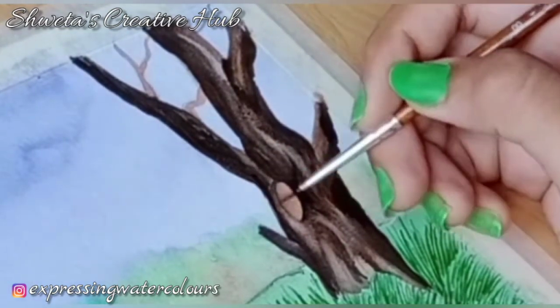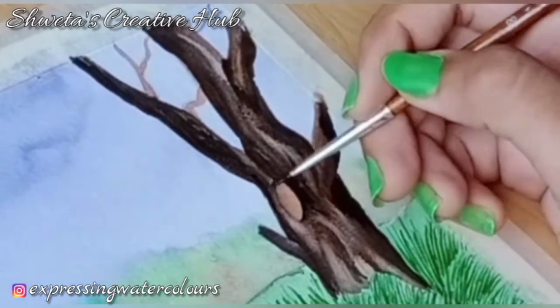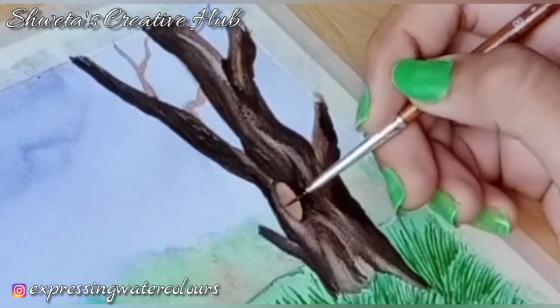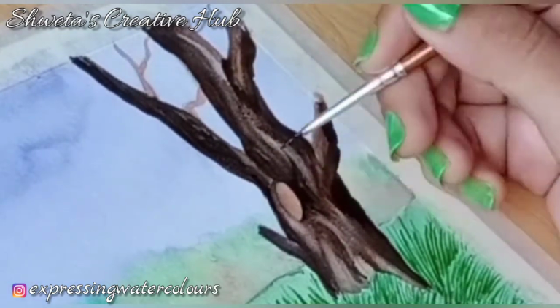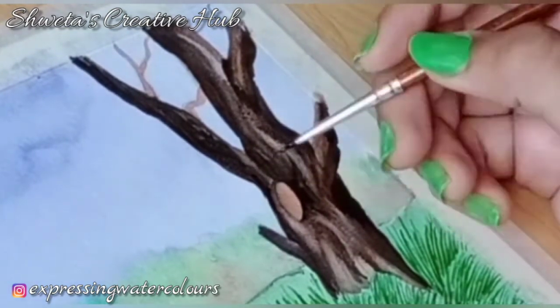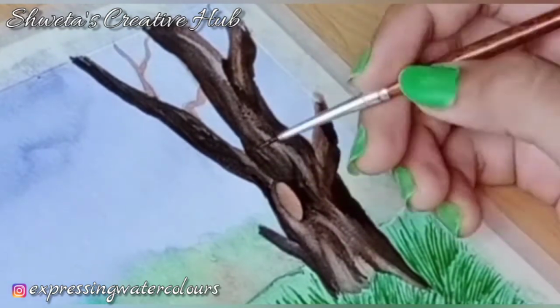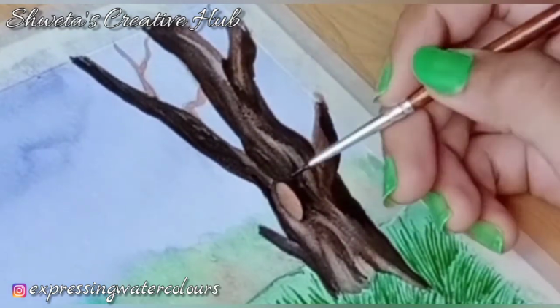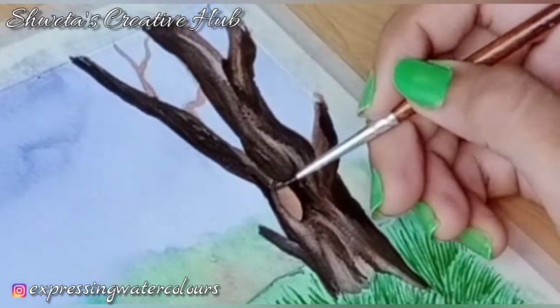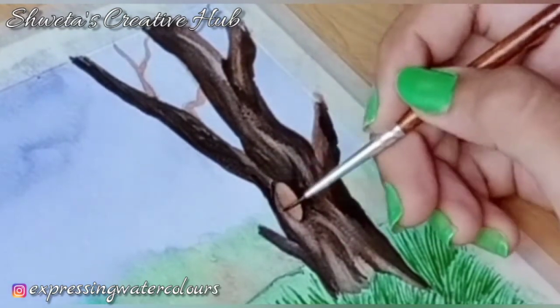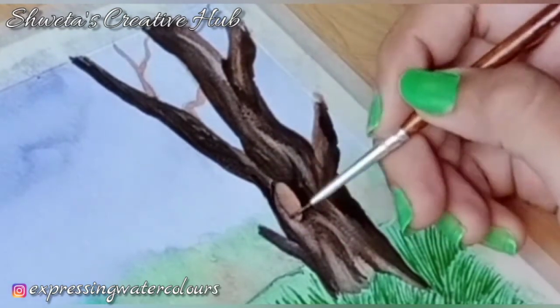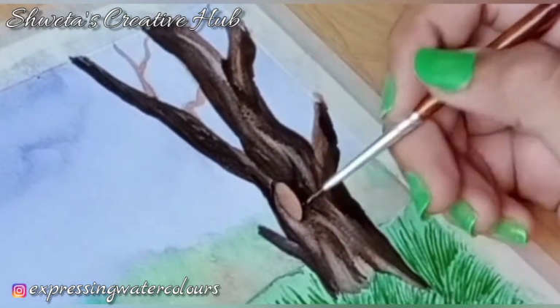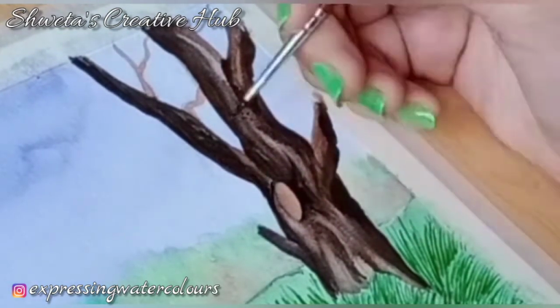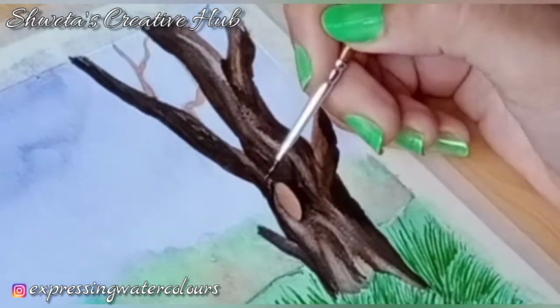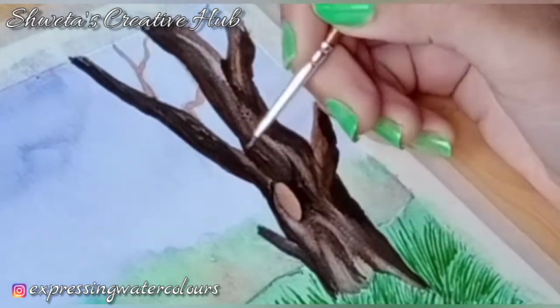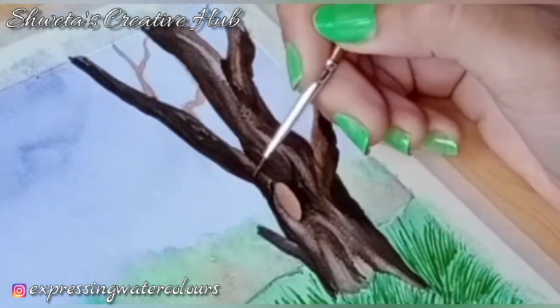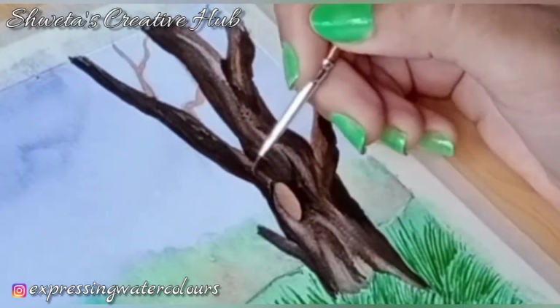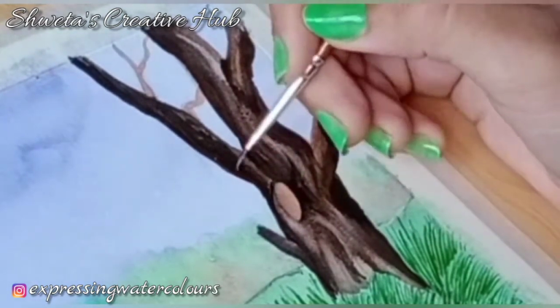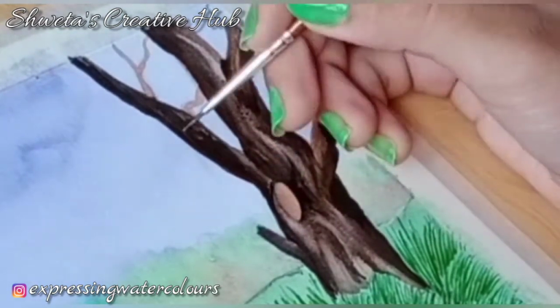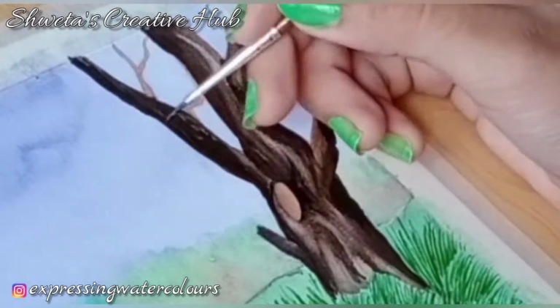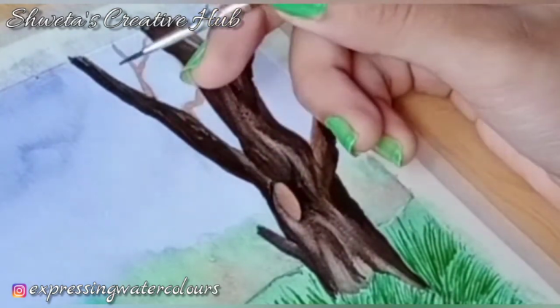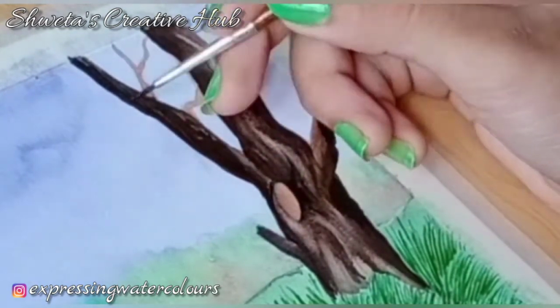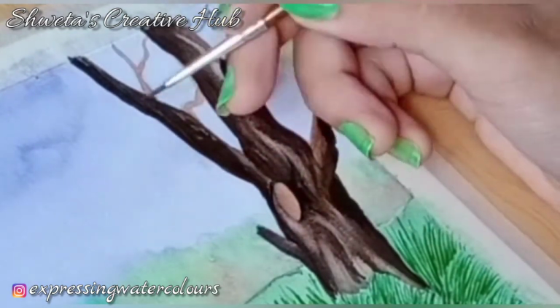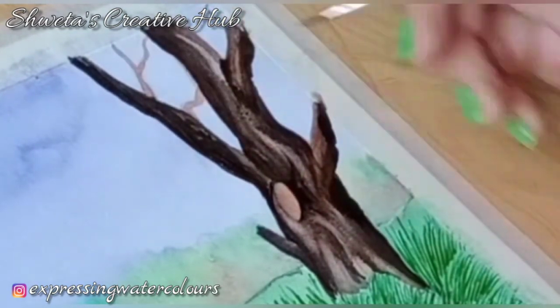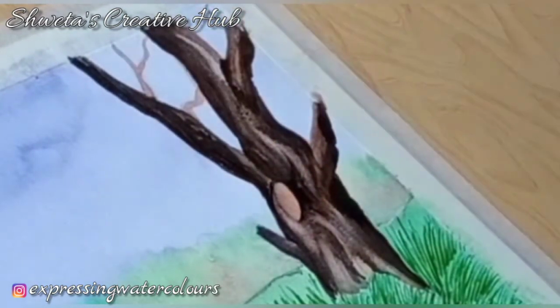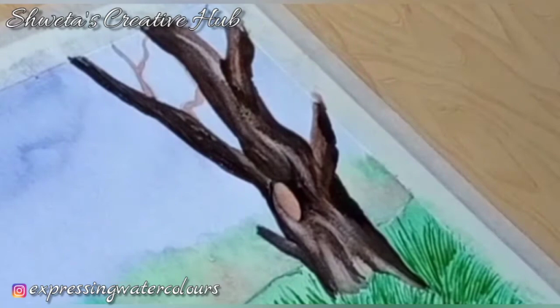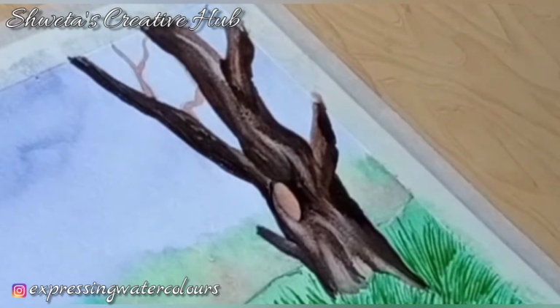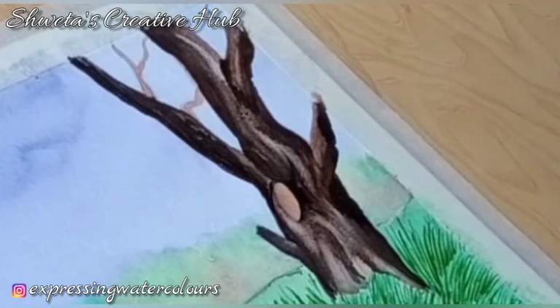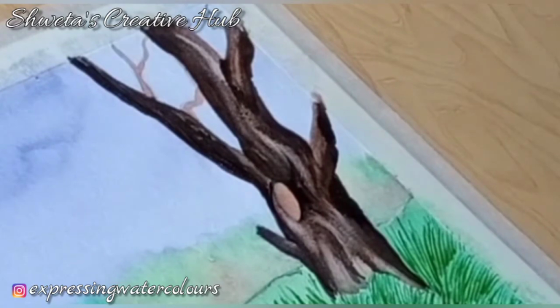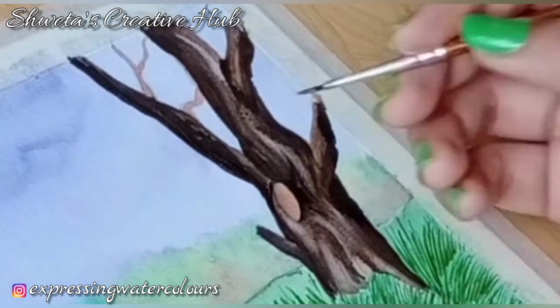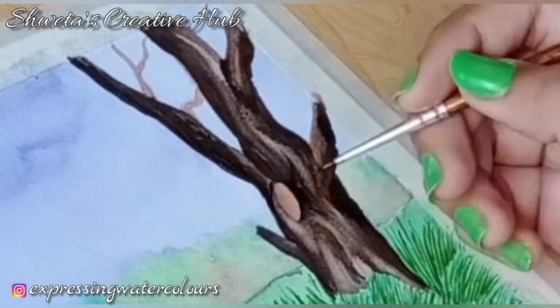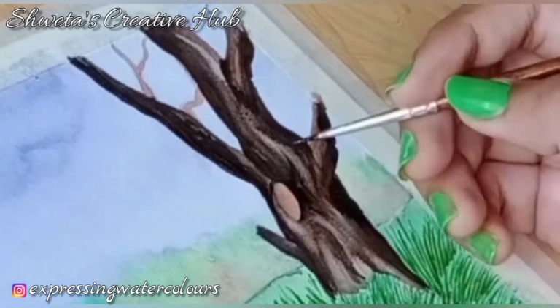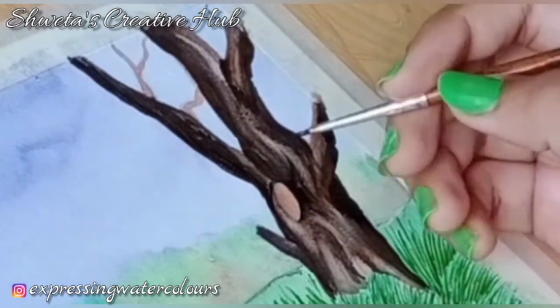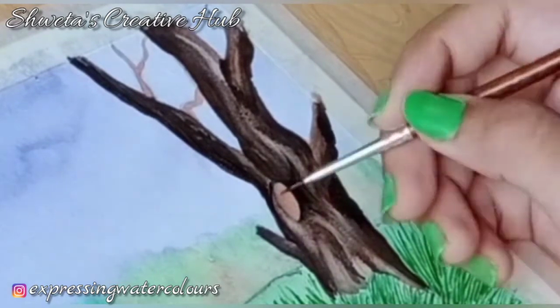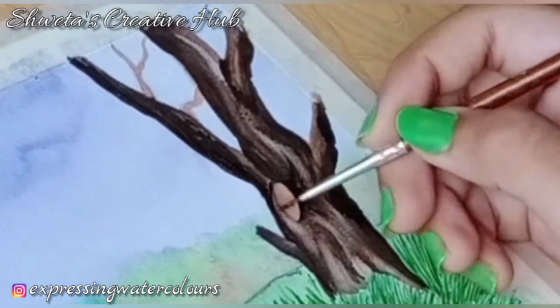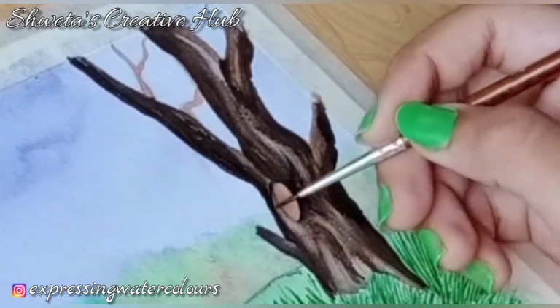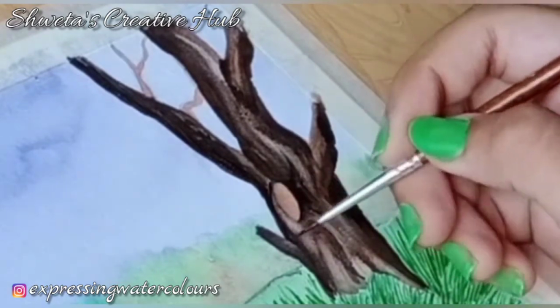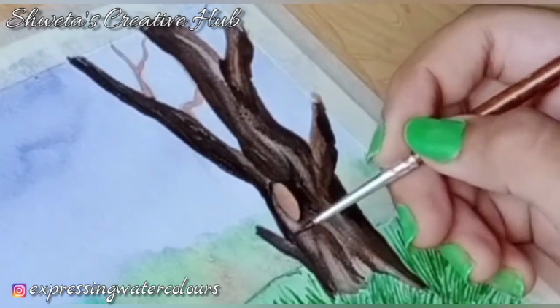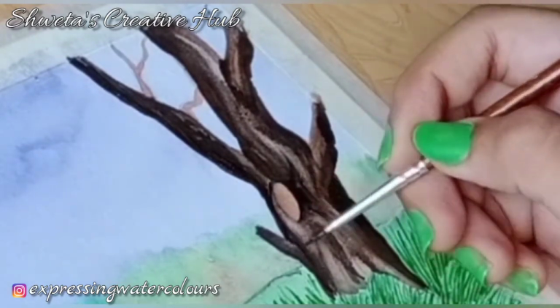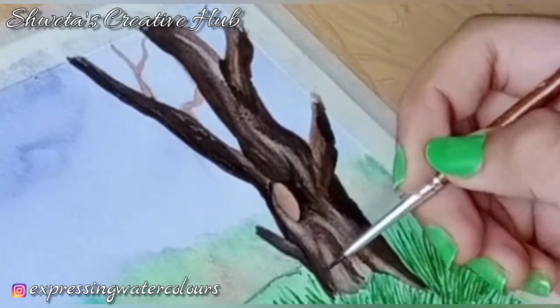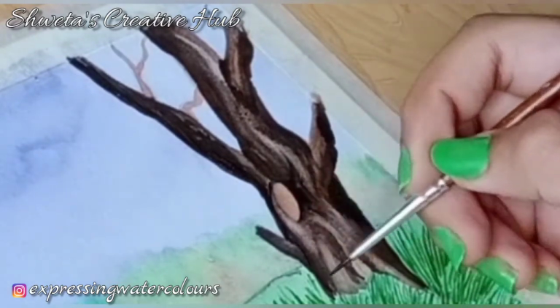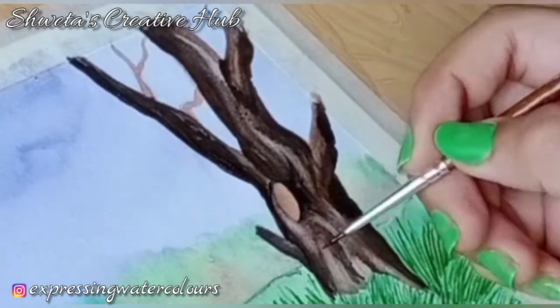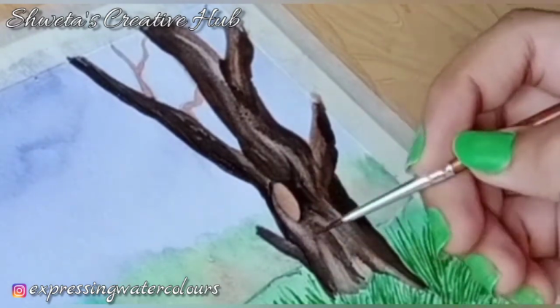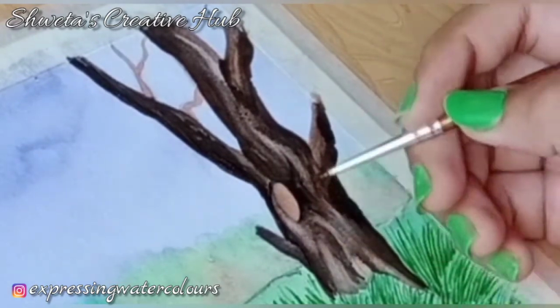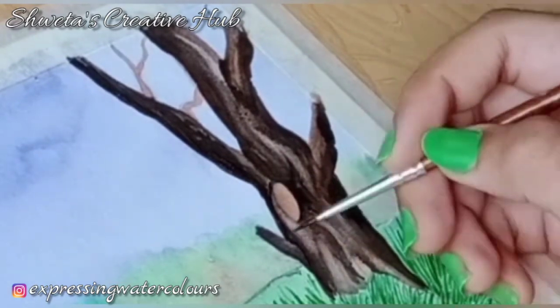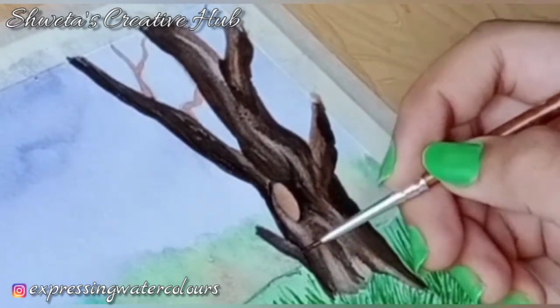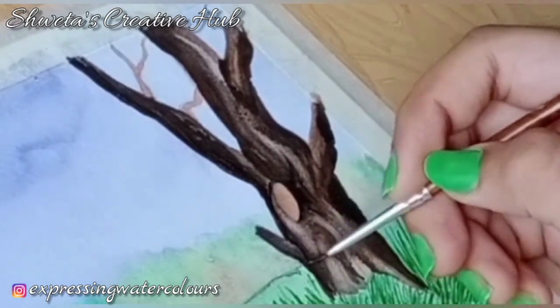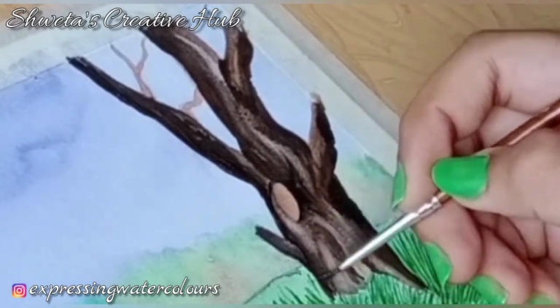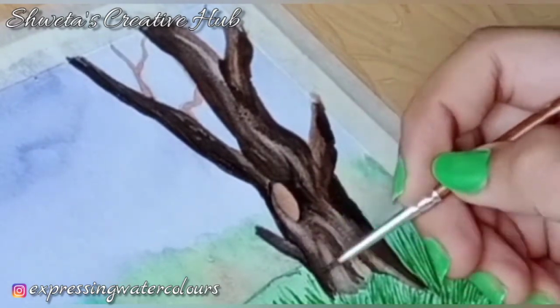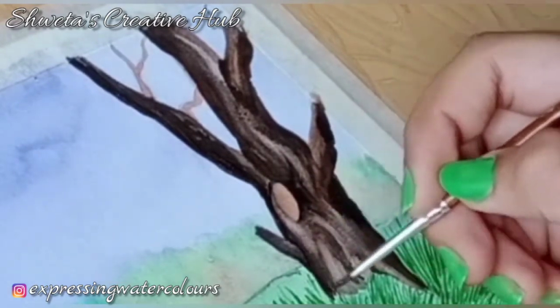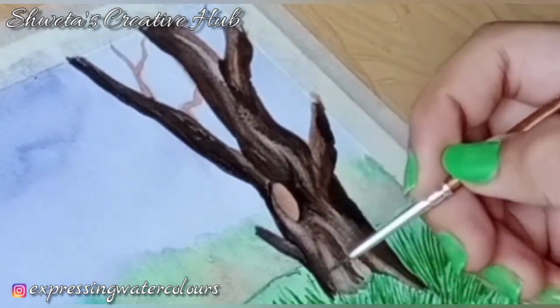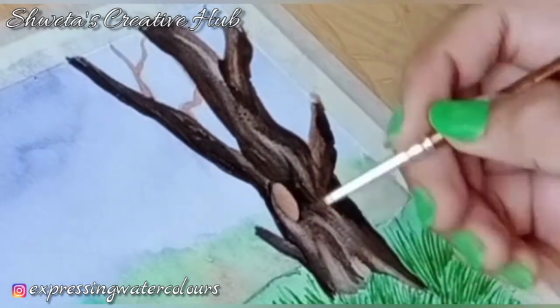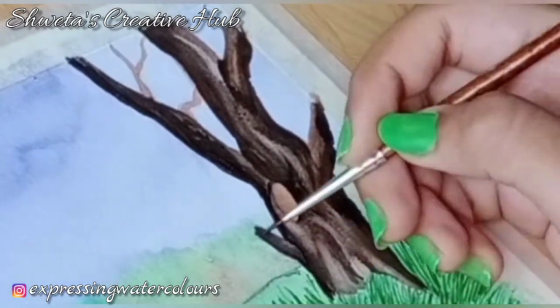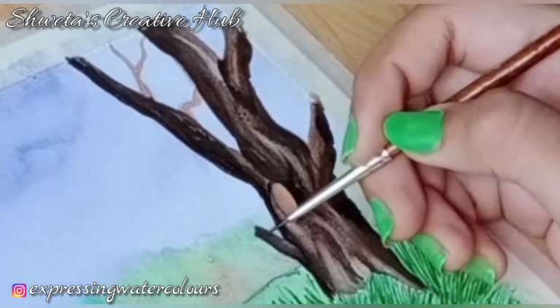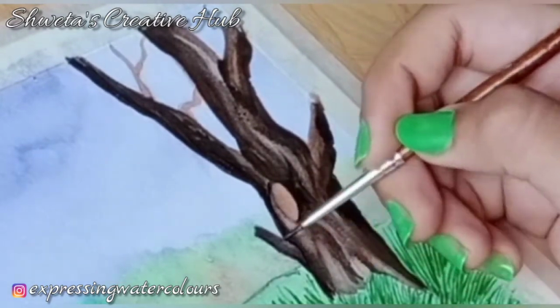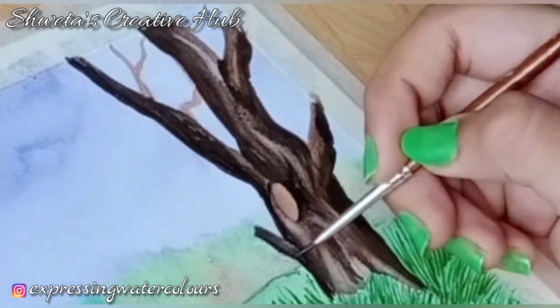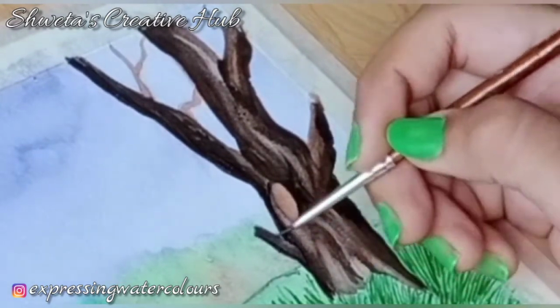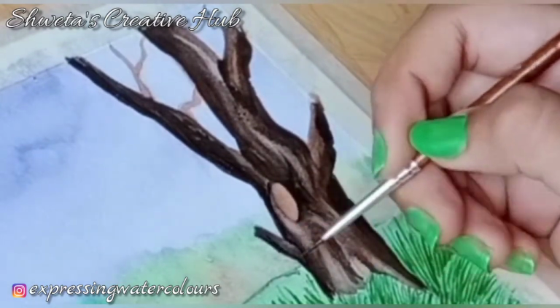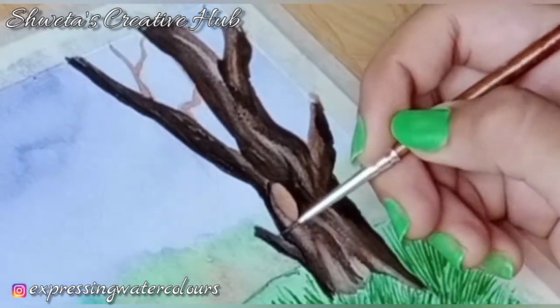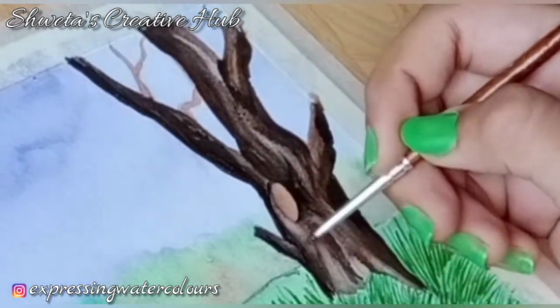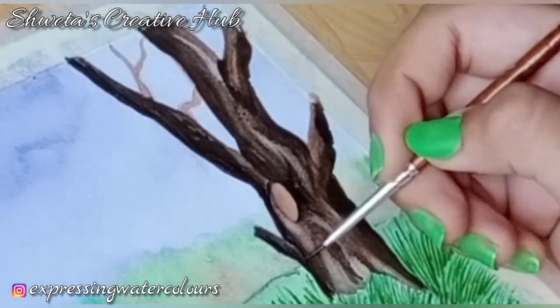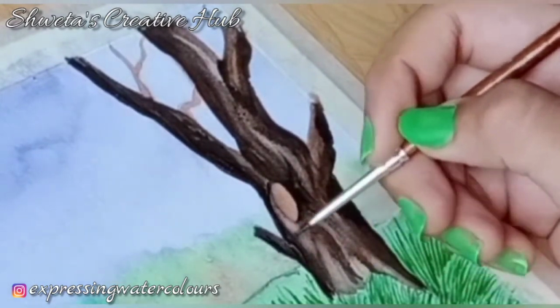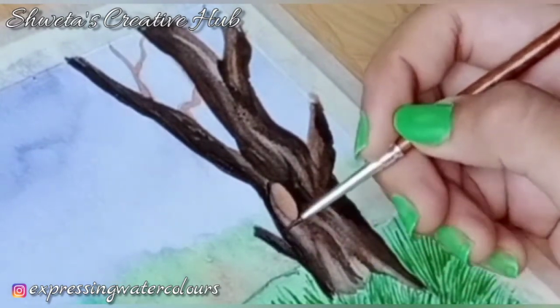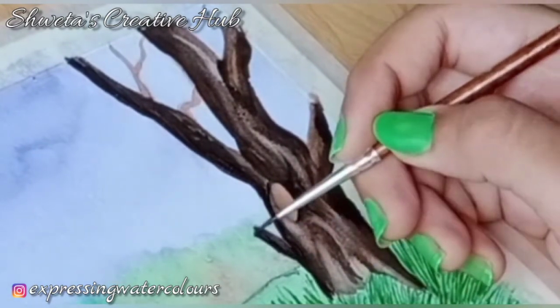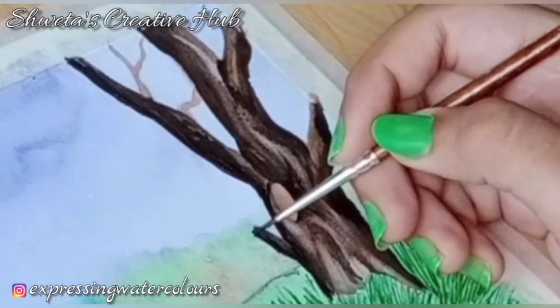After the base is done, add fine lines on the trunk. Remember to leave the highlight areas. I am using my triple zero brush for this purpose.